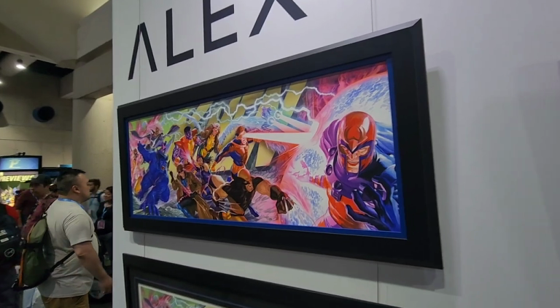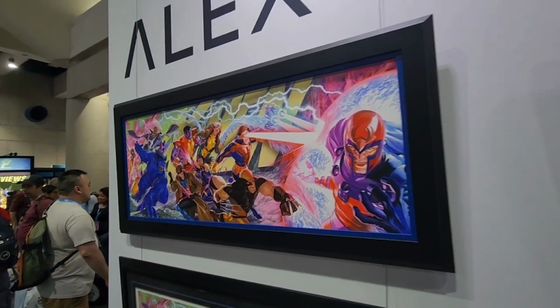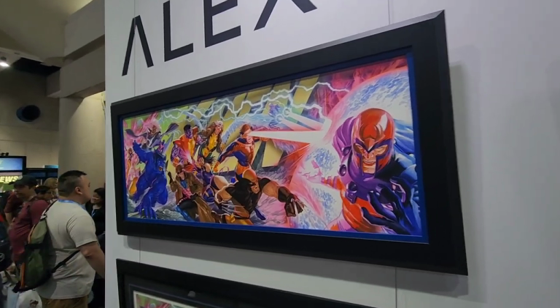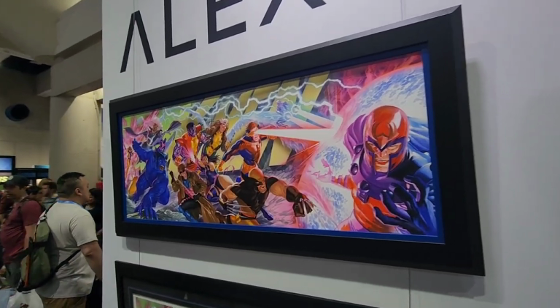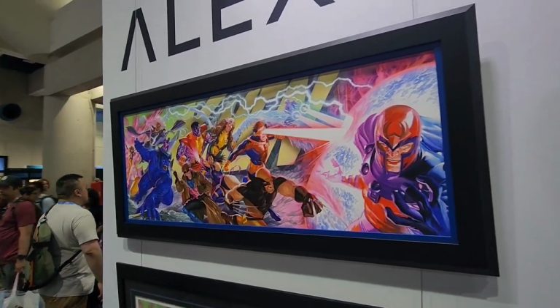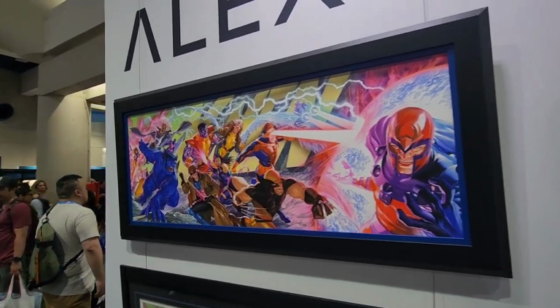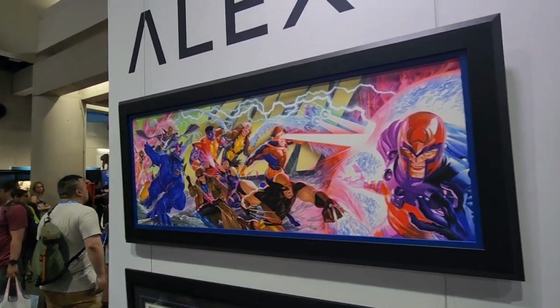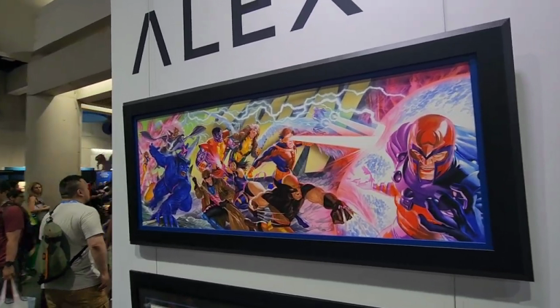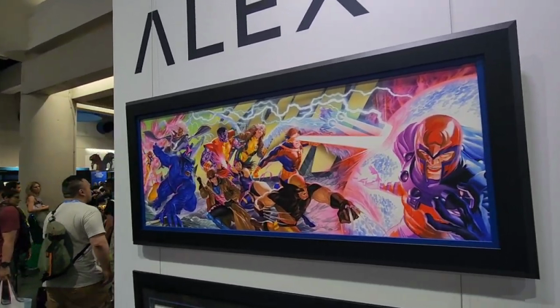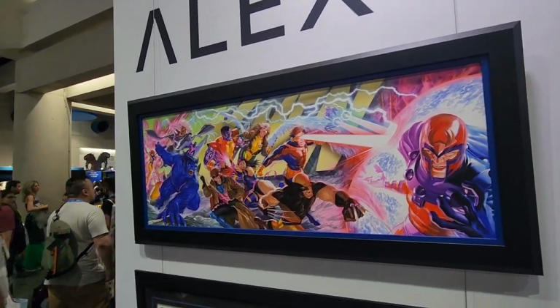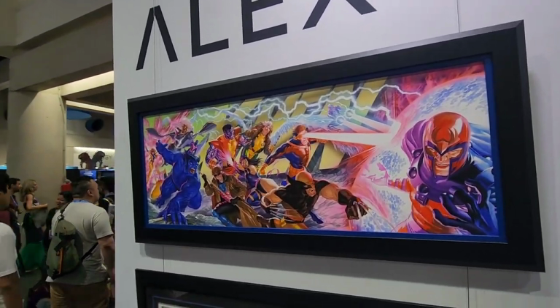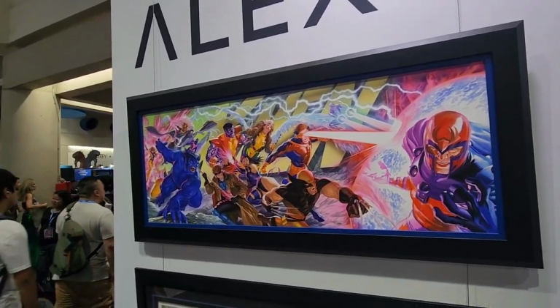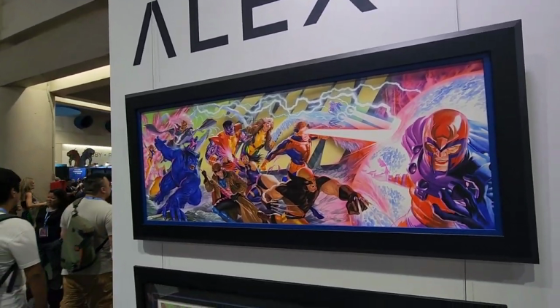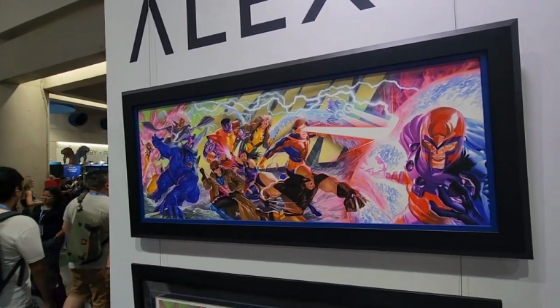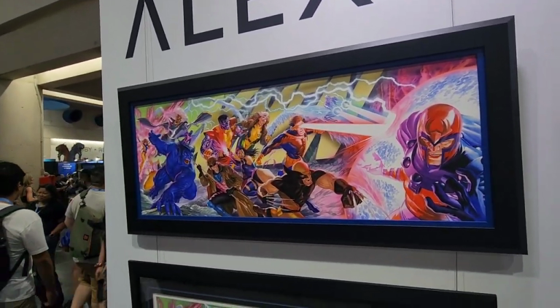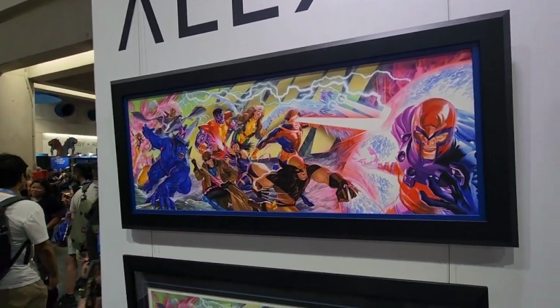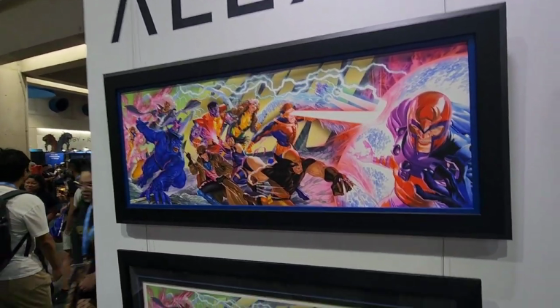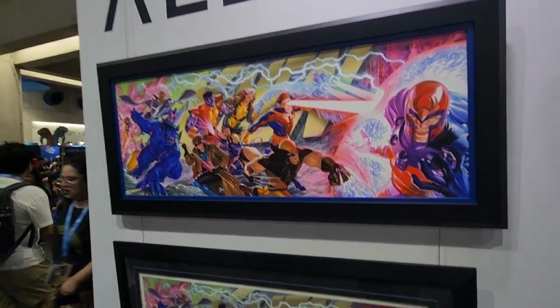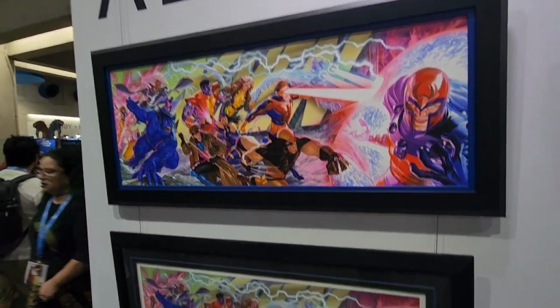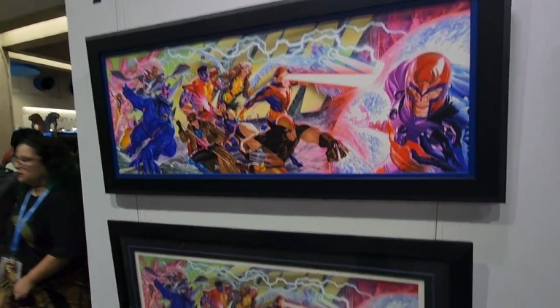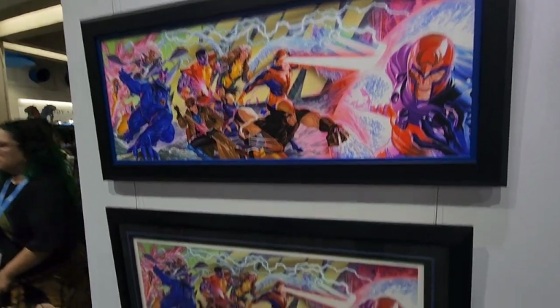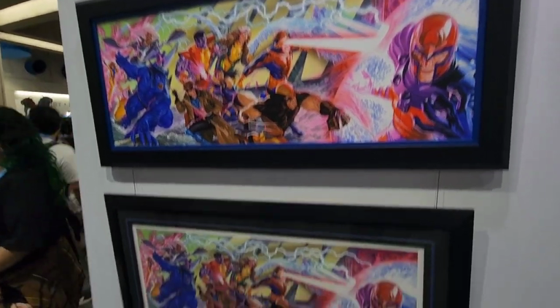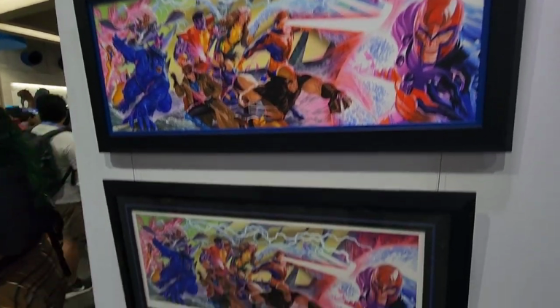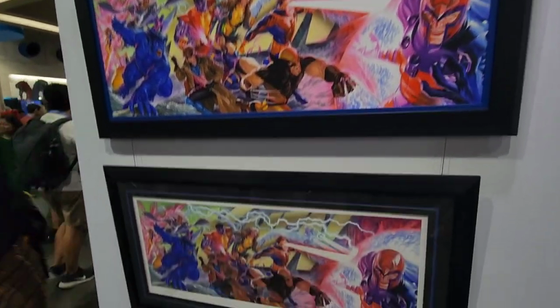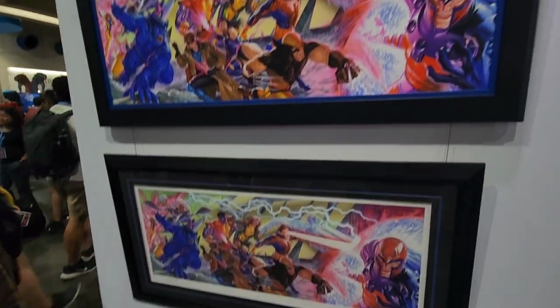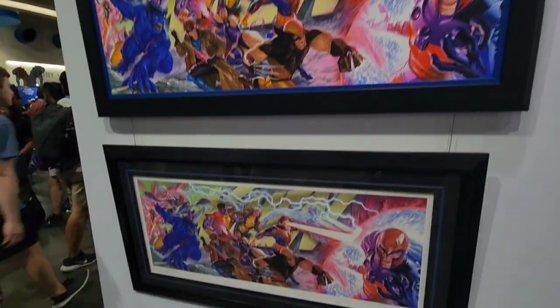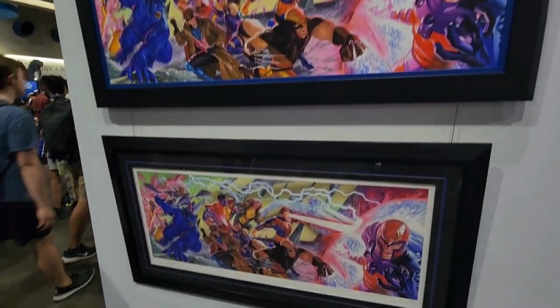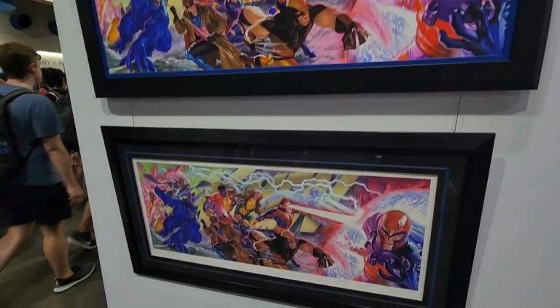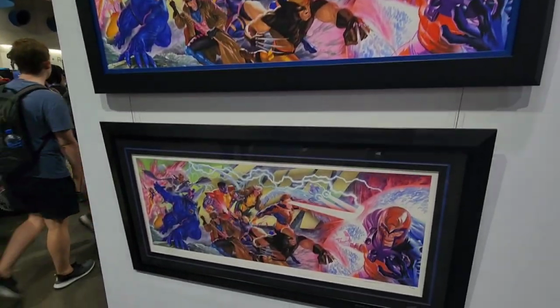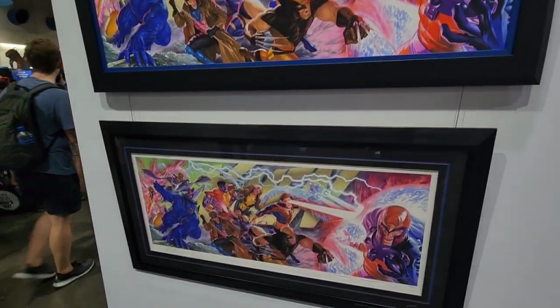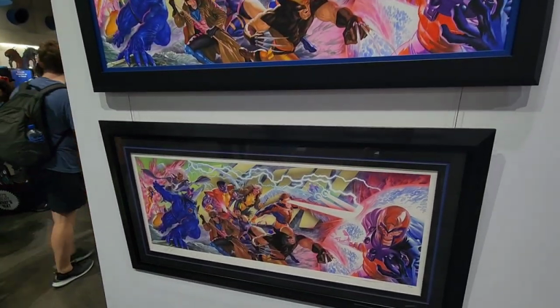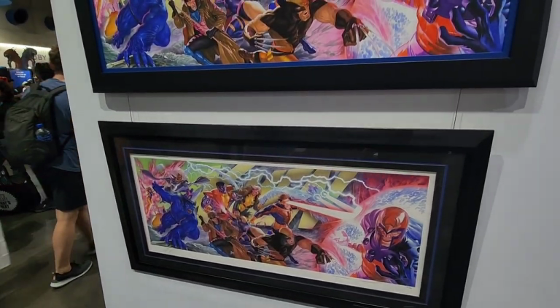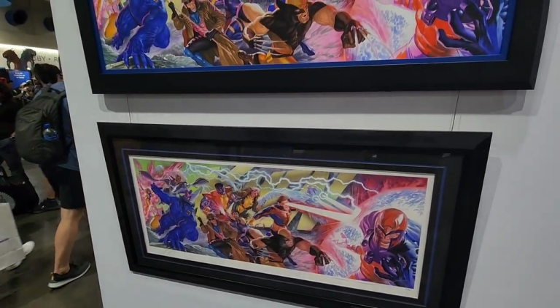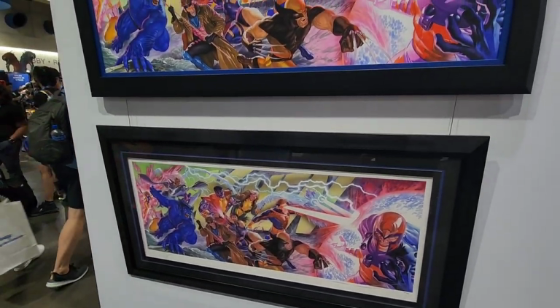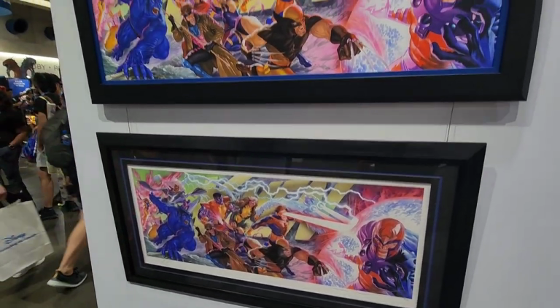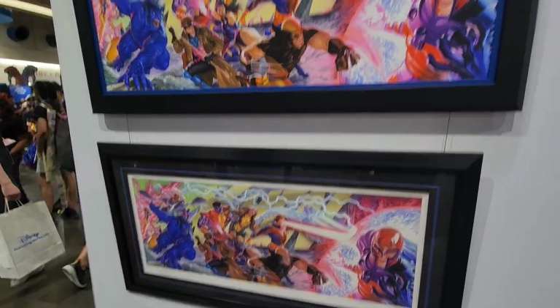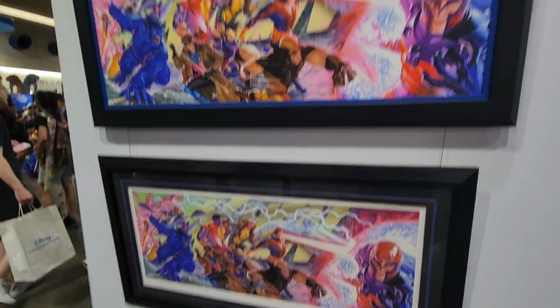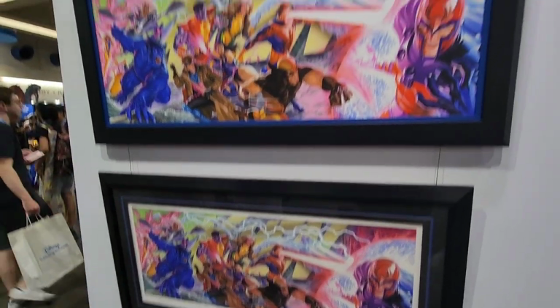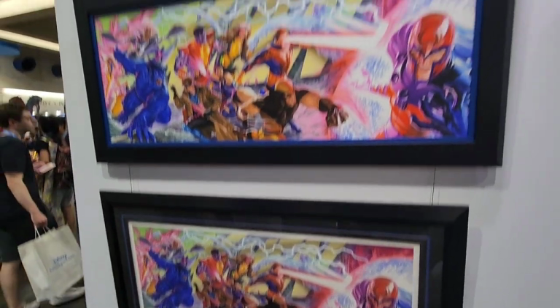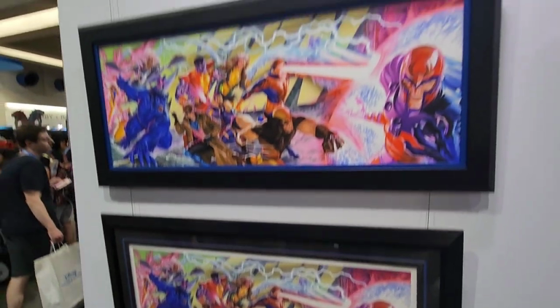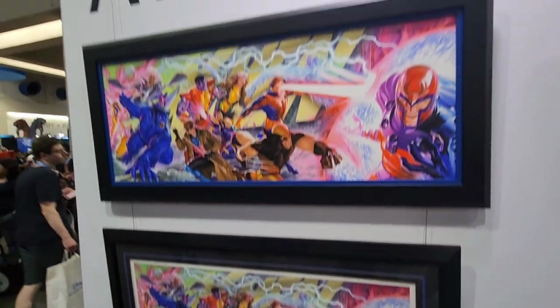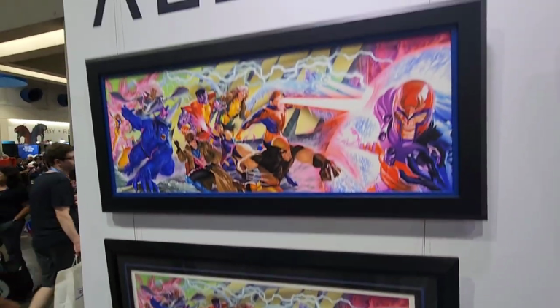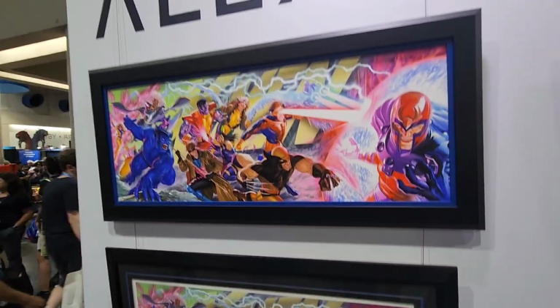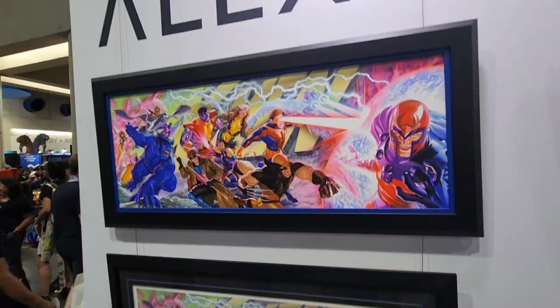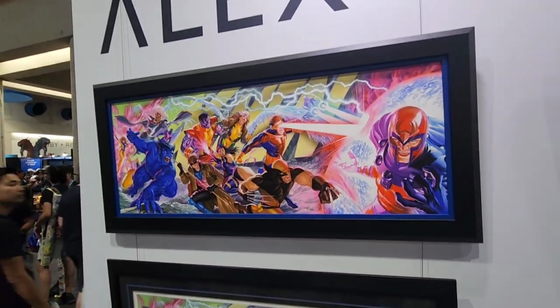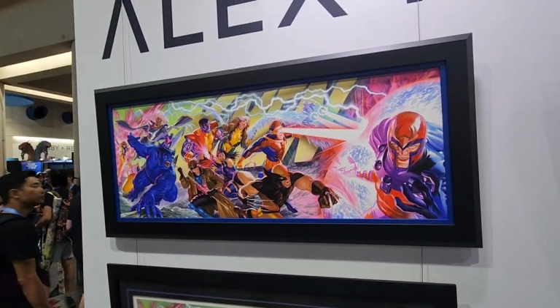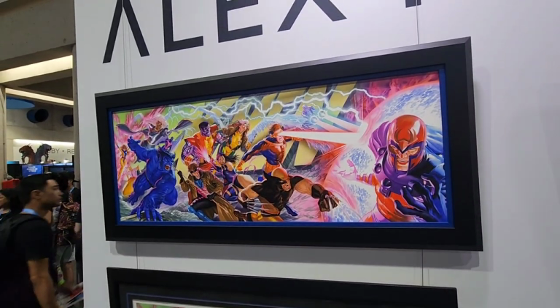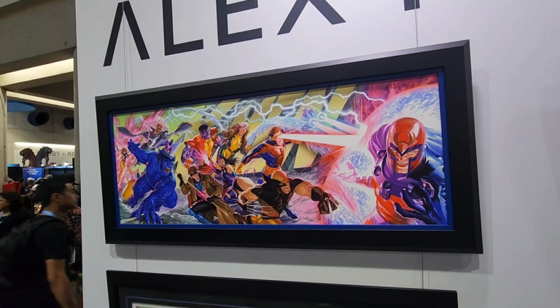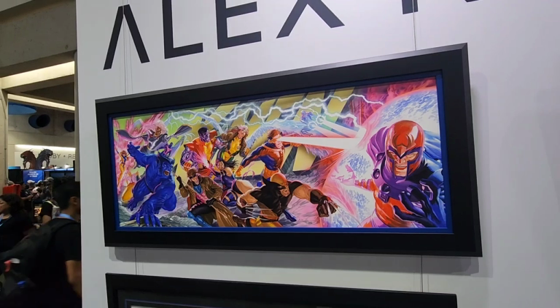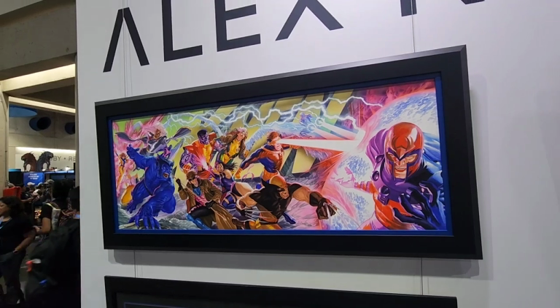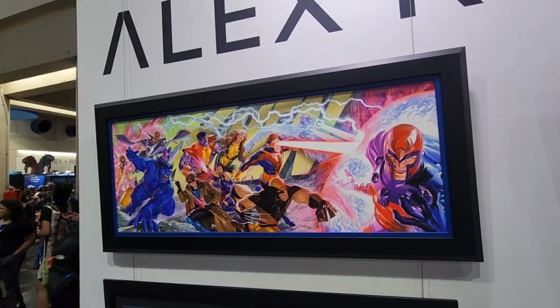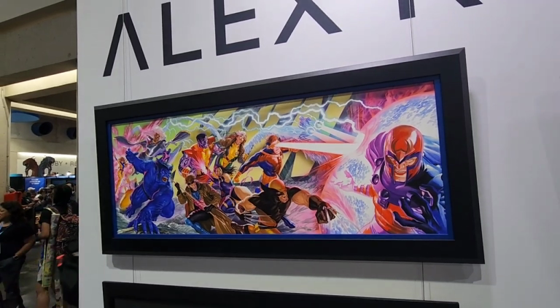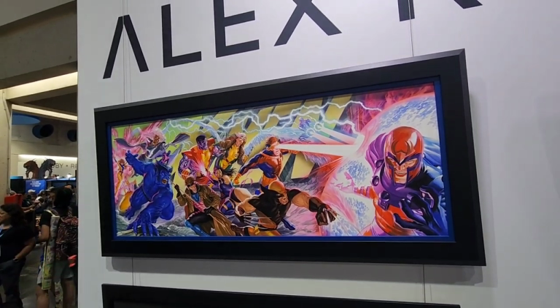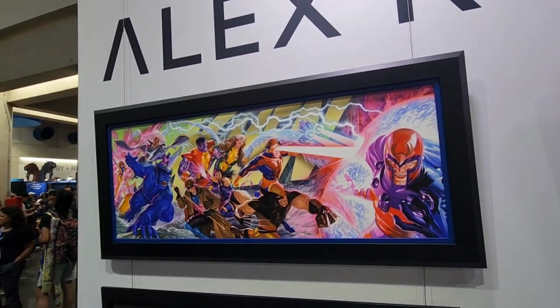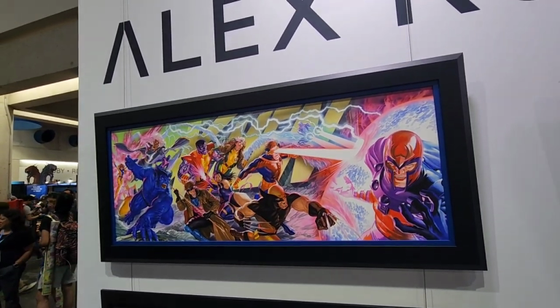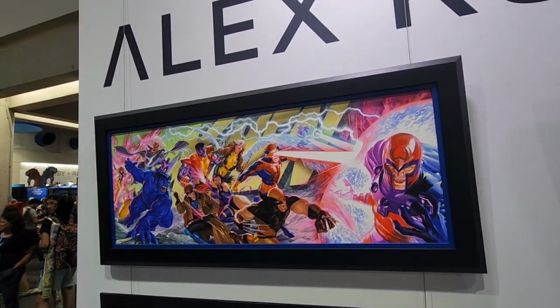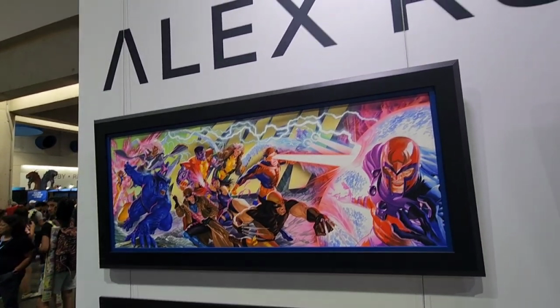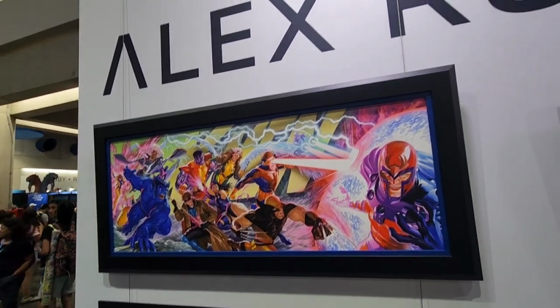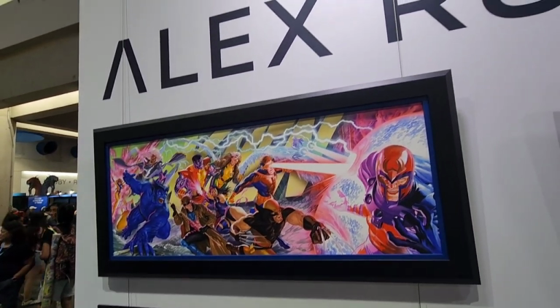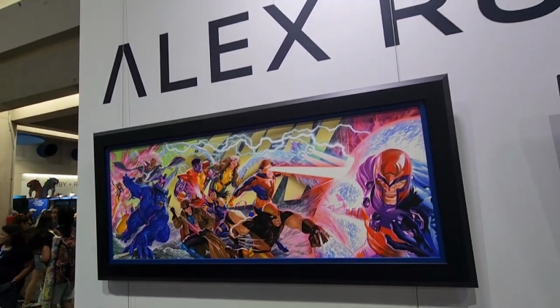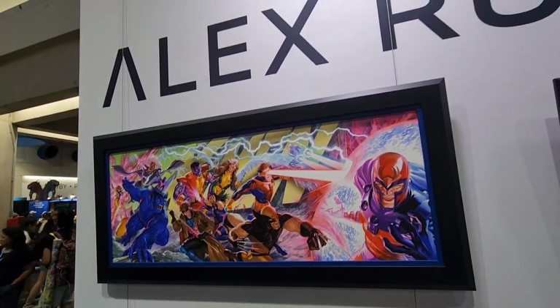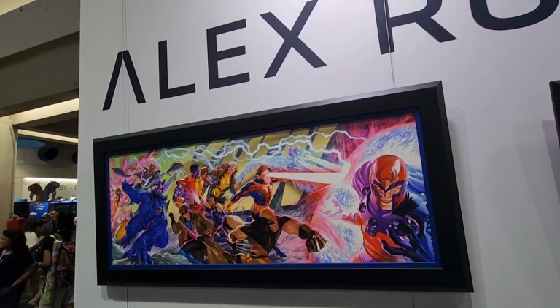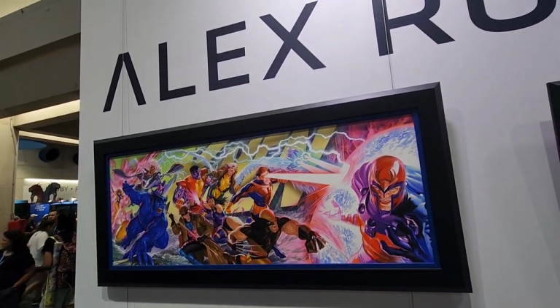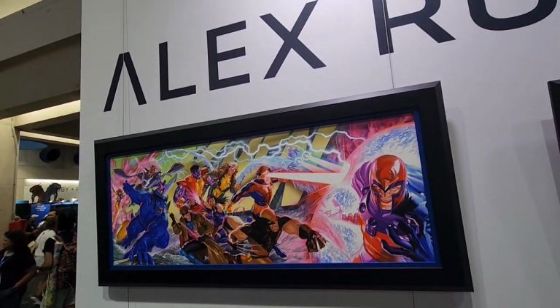Got the X-Men, Magneto. It's kind of cool they got frames and then the canvas — you can see them side by side. That's really neat.